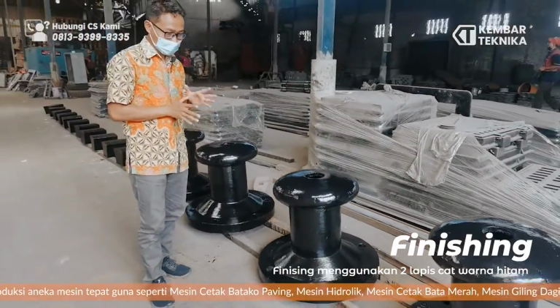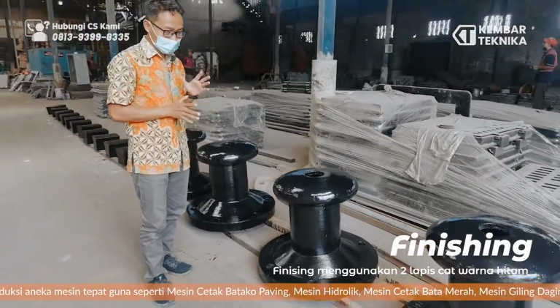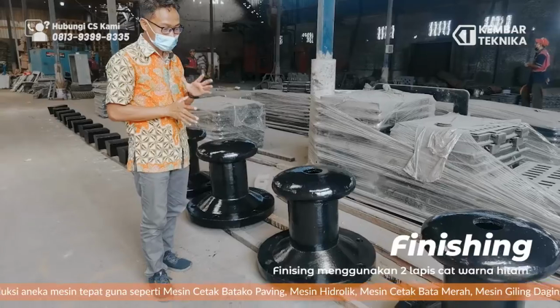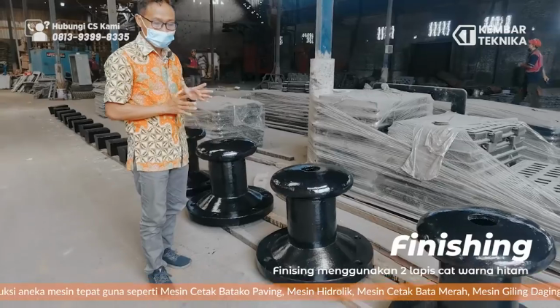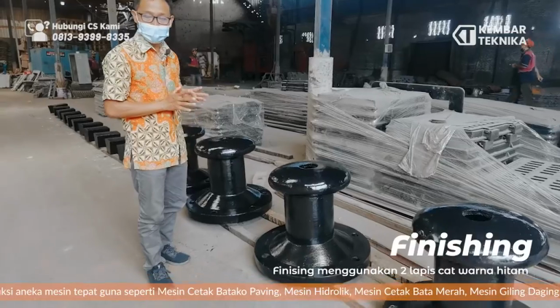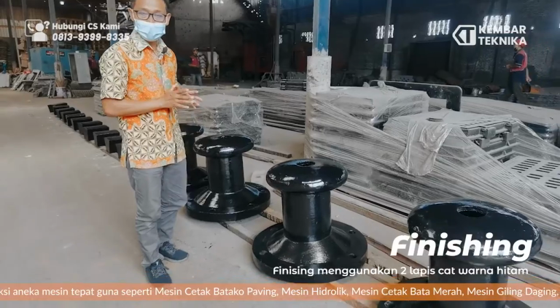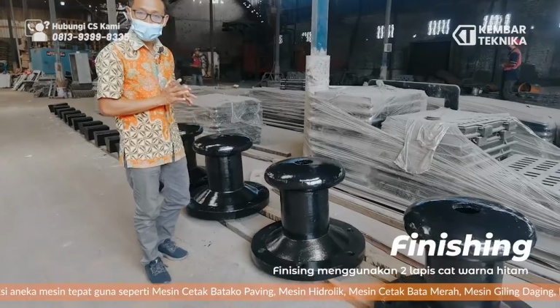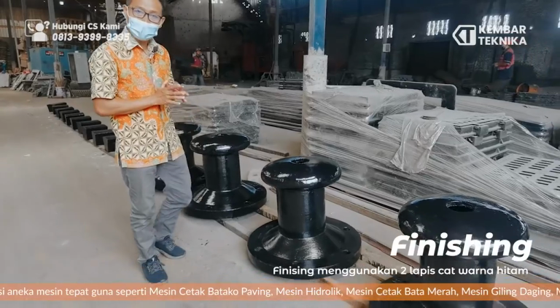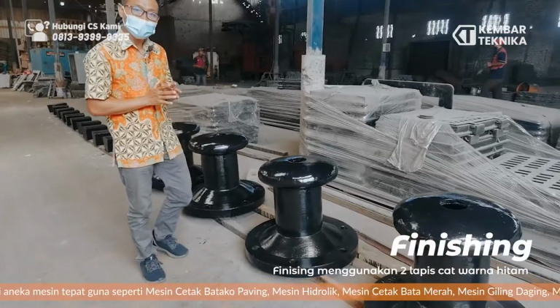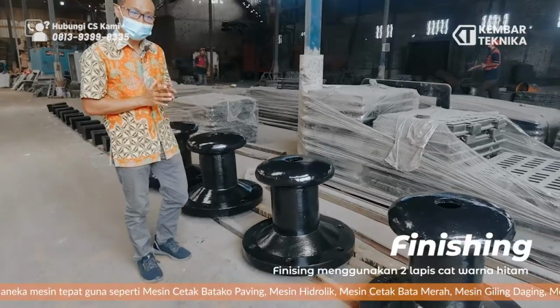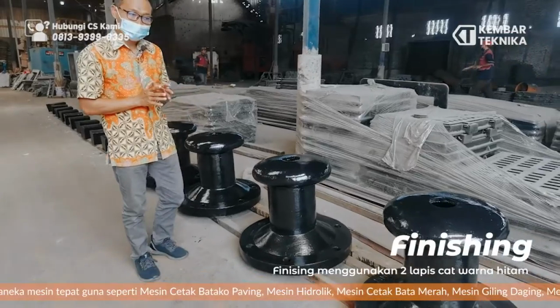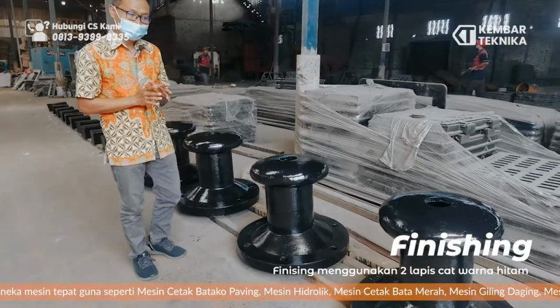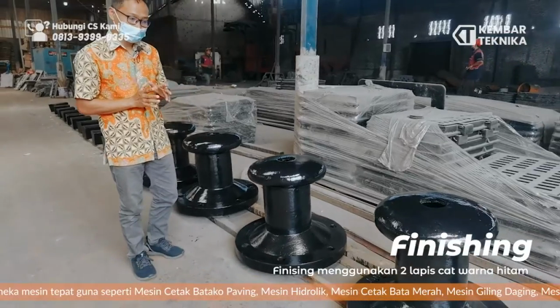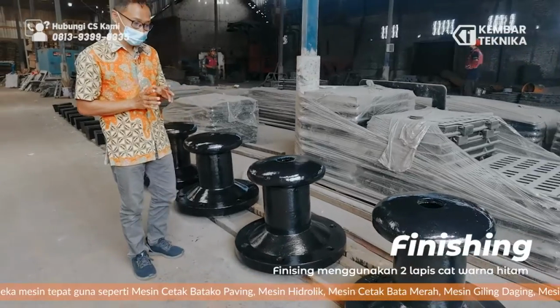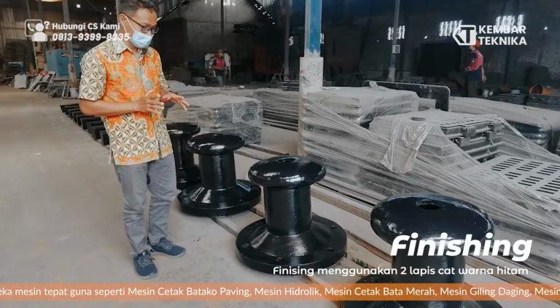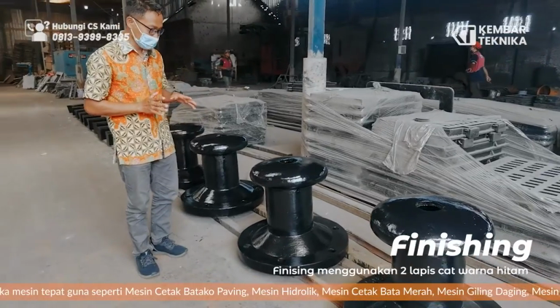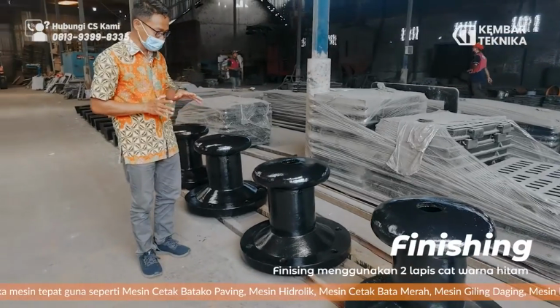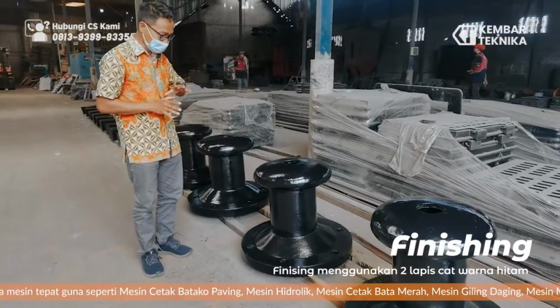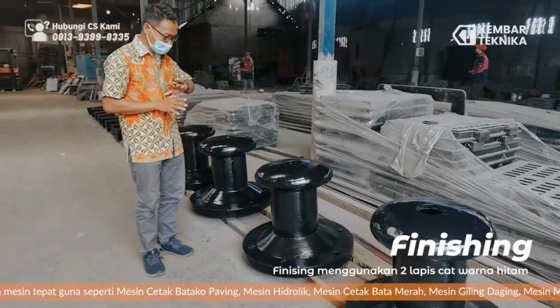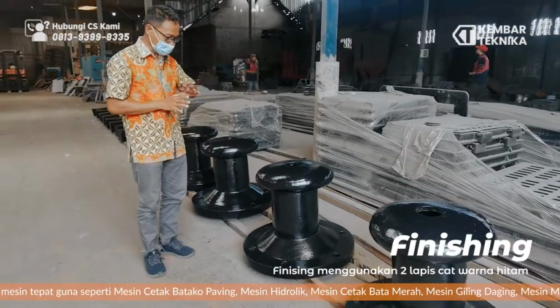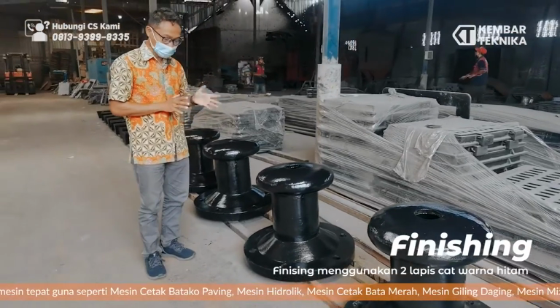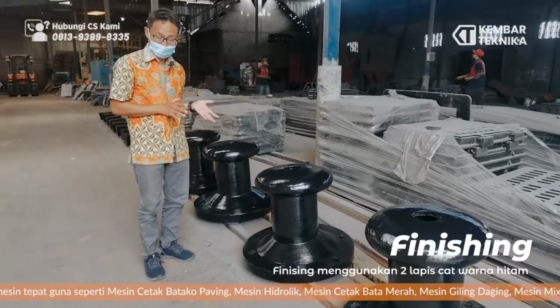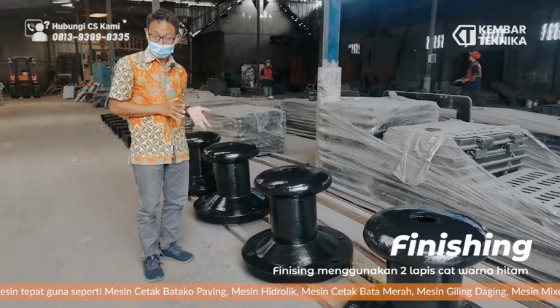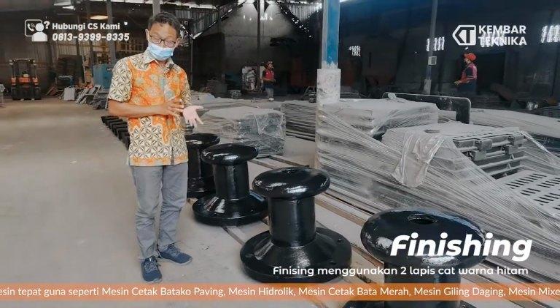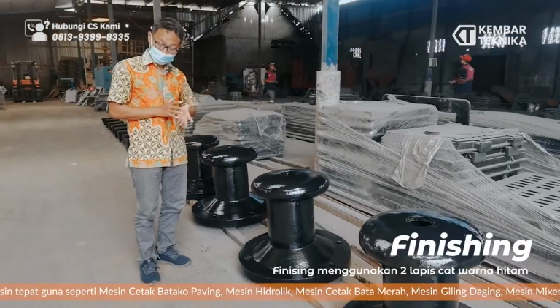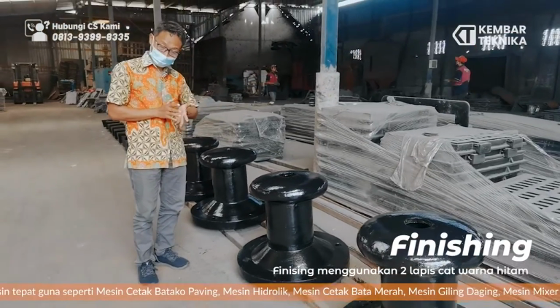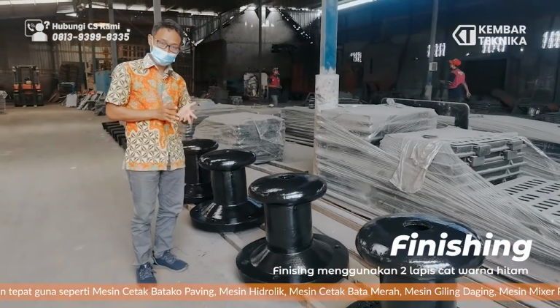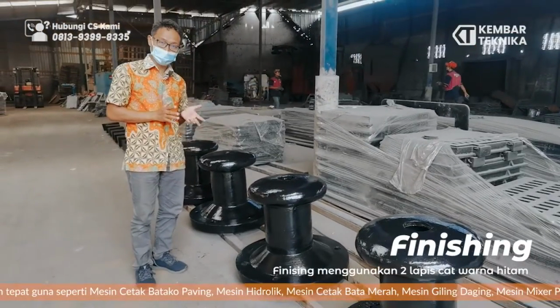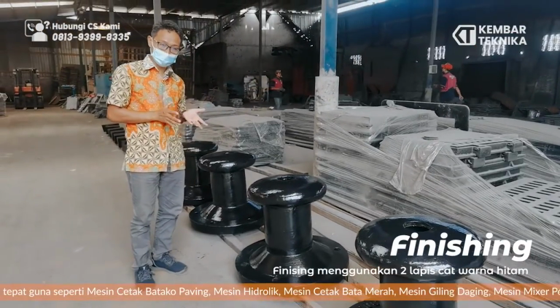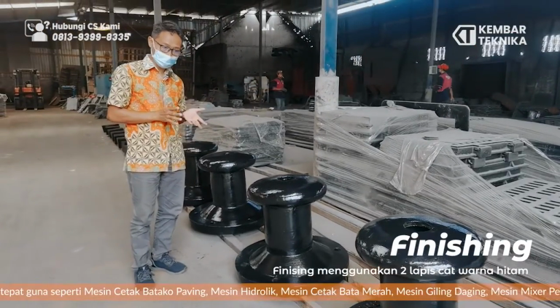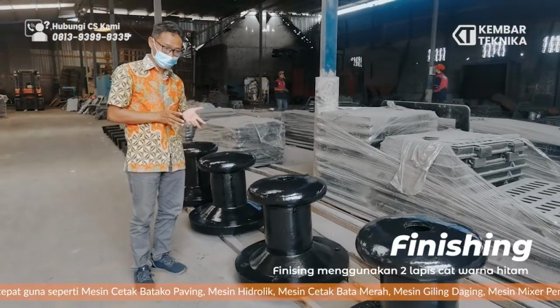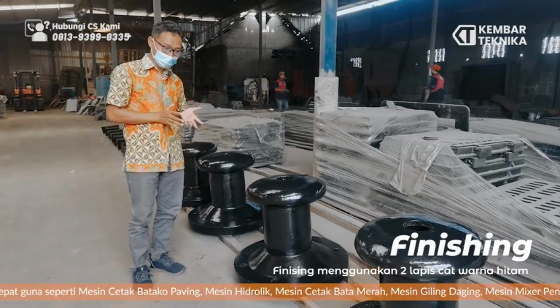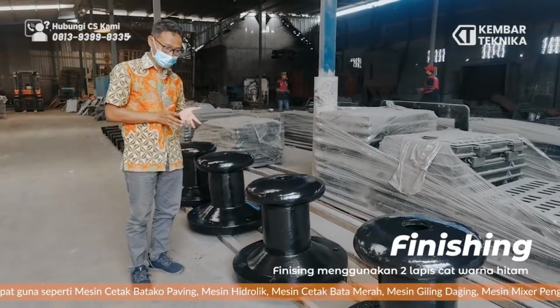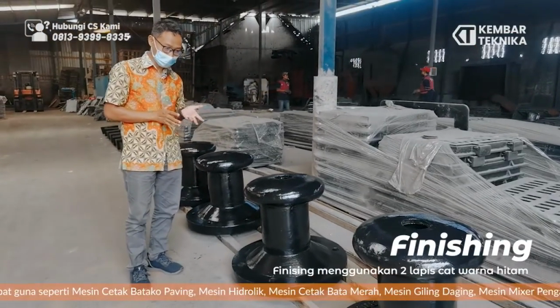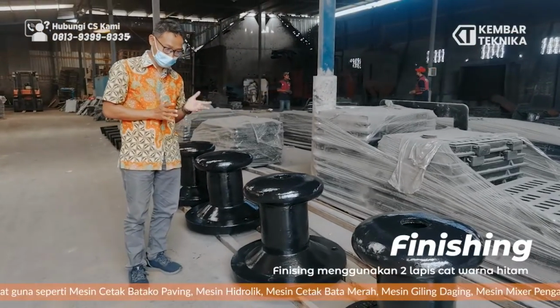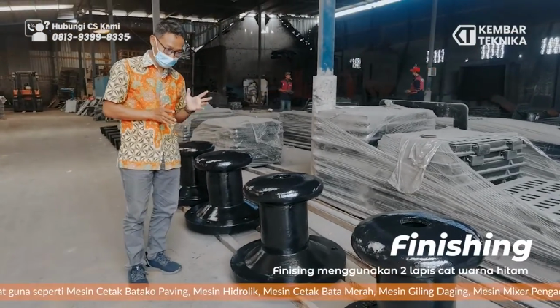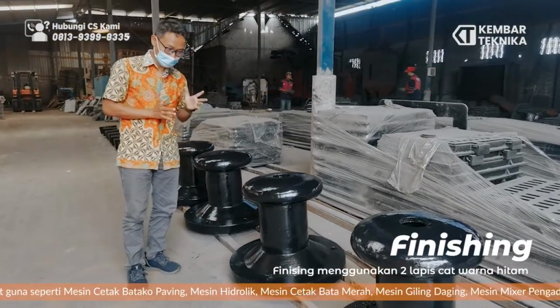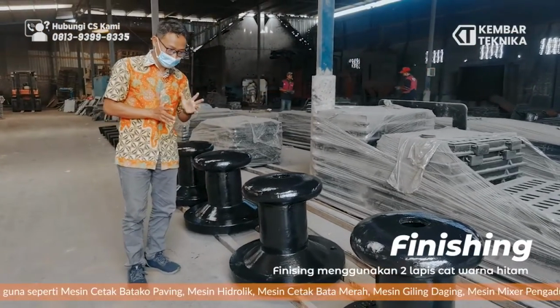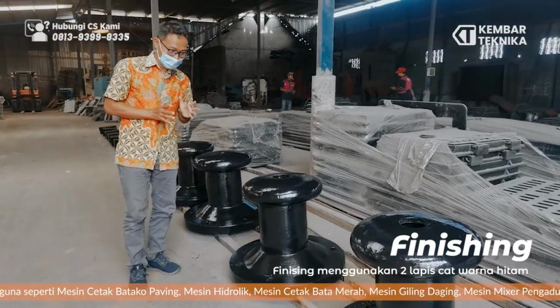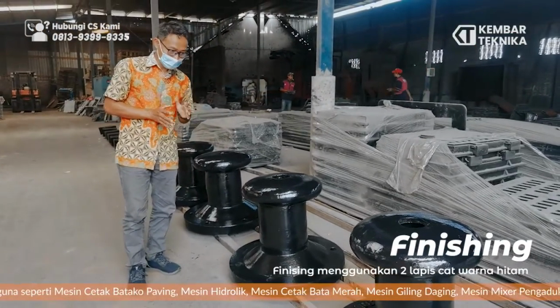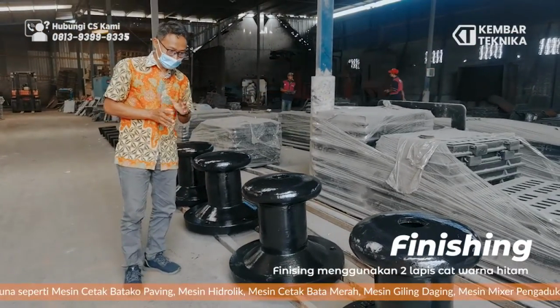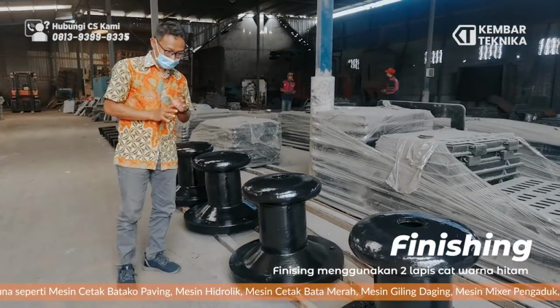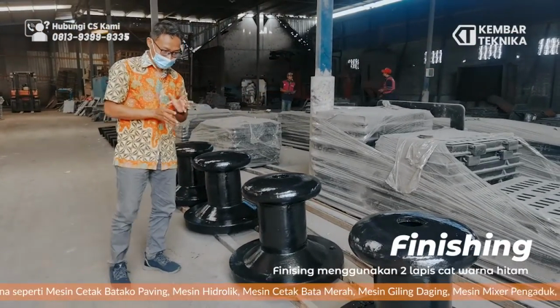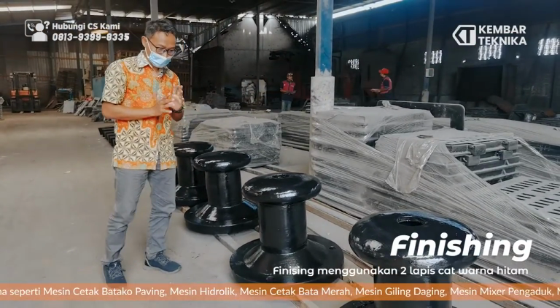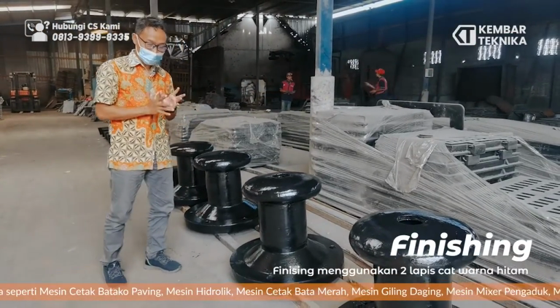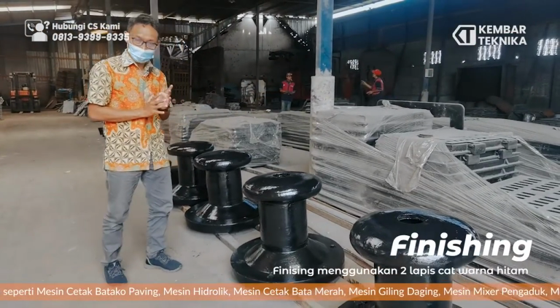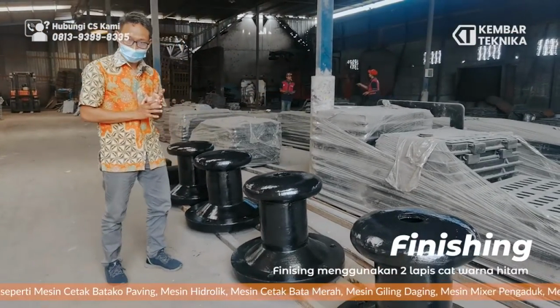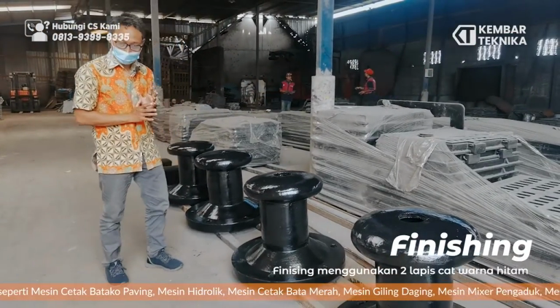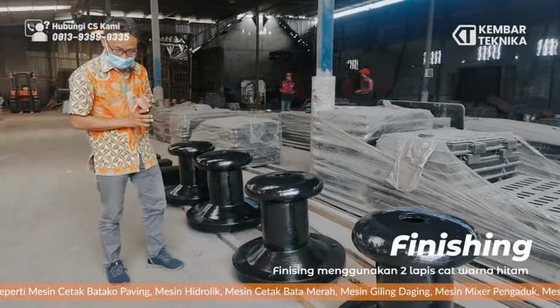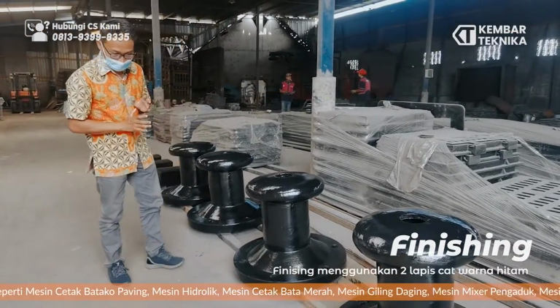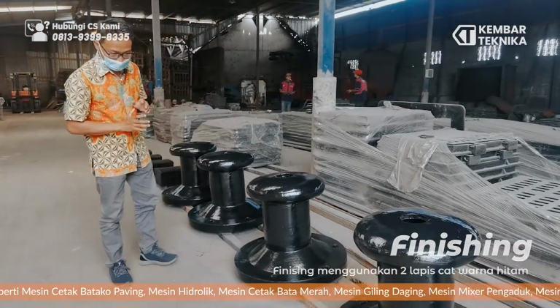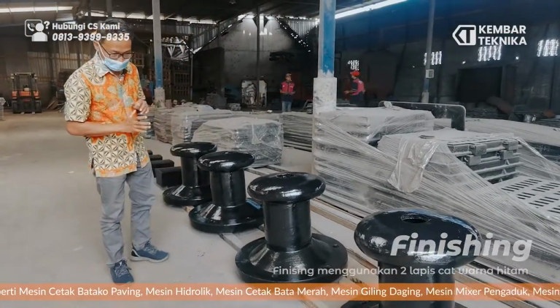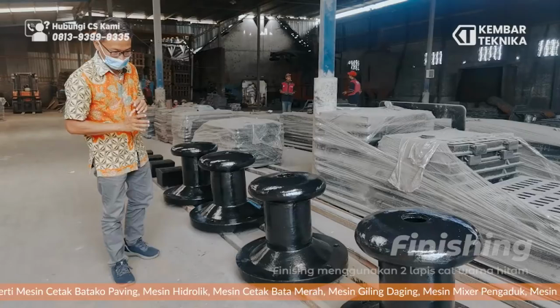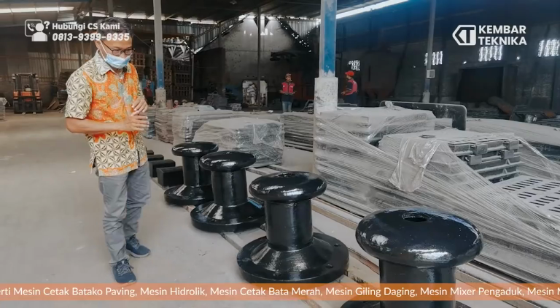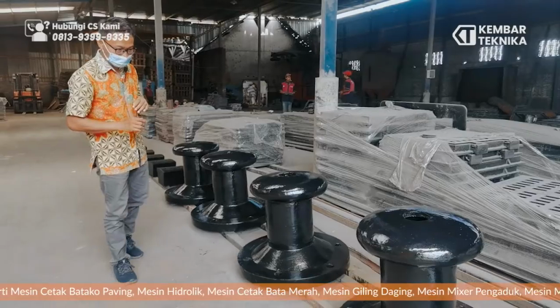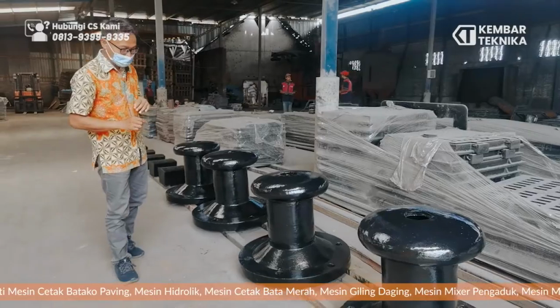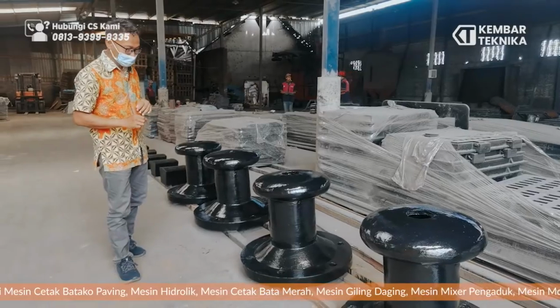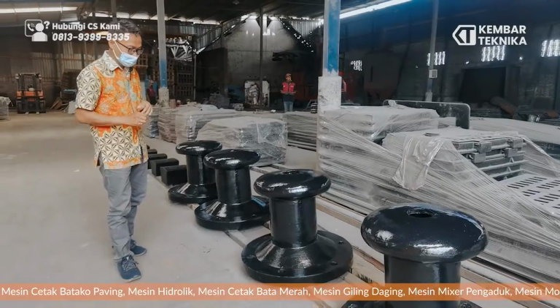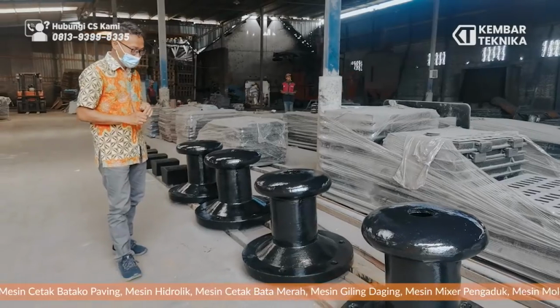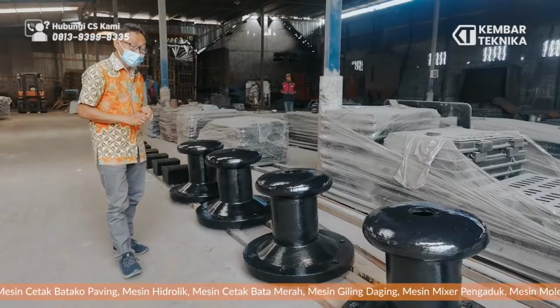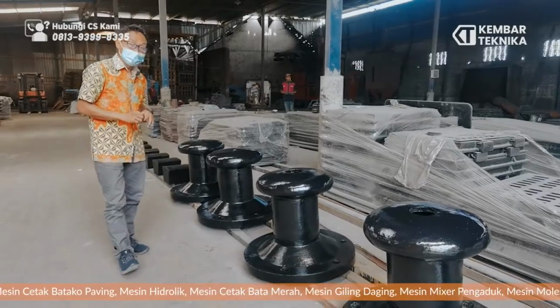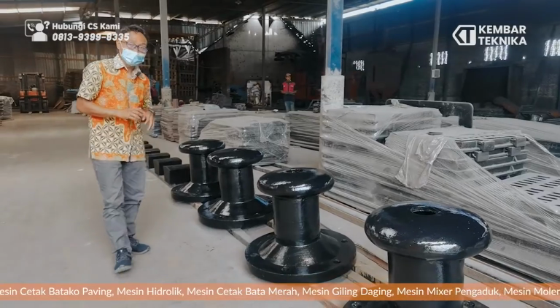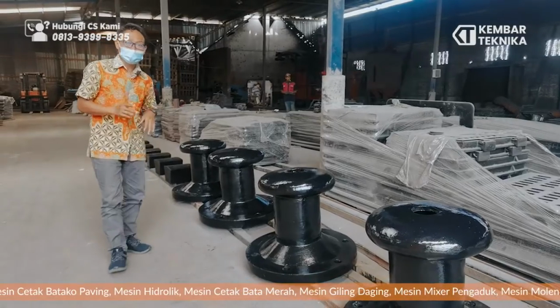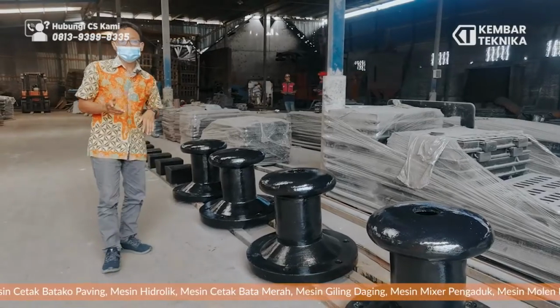Biar dia menambah kekuatan biar tidak tahan korosi, karena ini adalah di pinggiran laut. Jadi cat-nya kita beri khusus biar tidak gampang melupas juga.